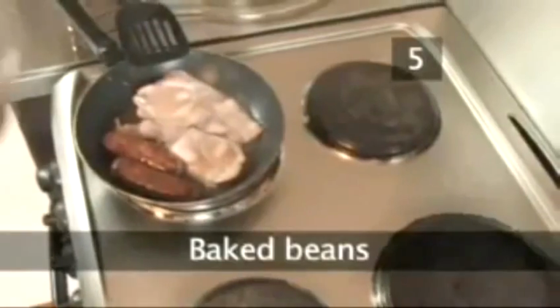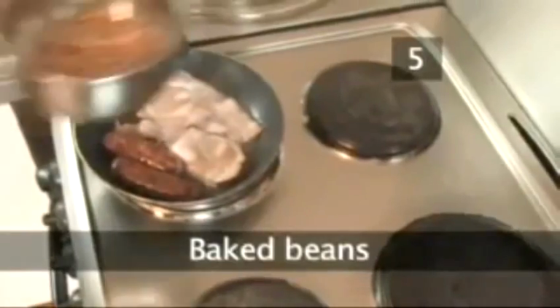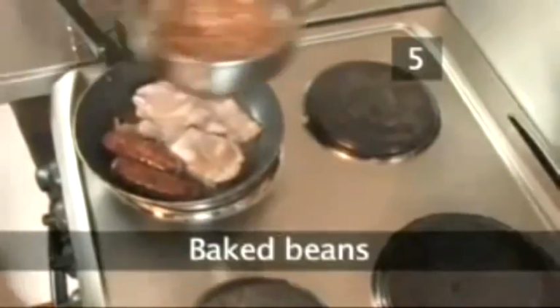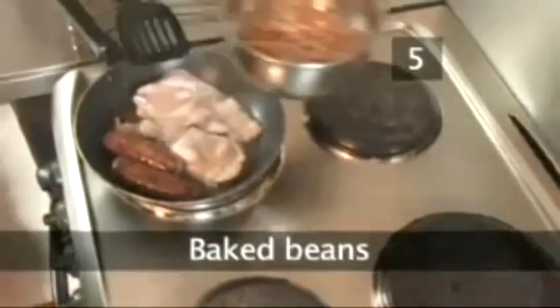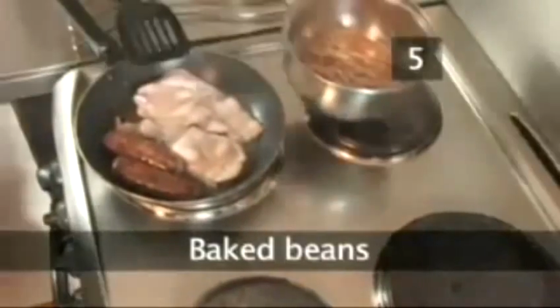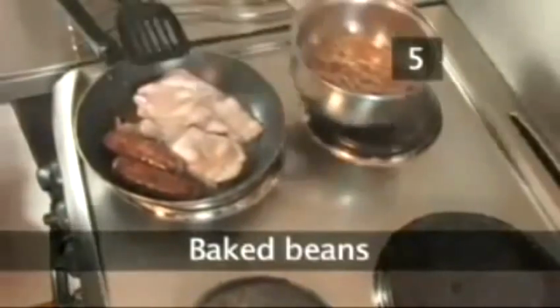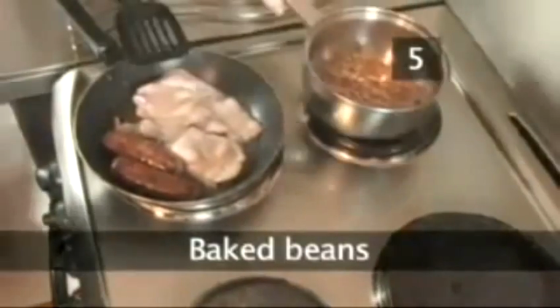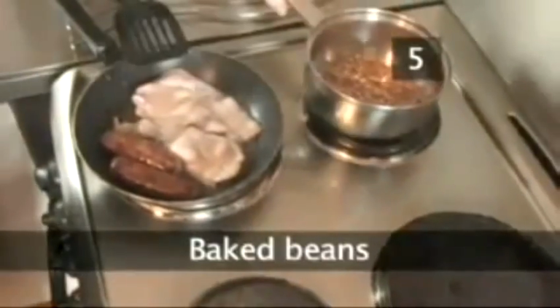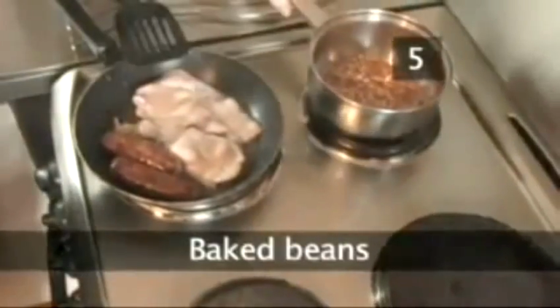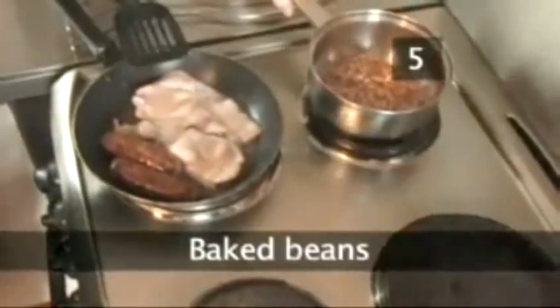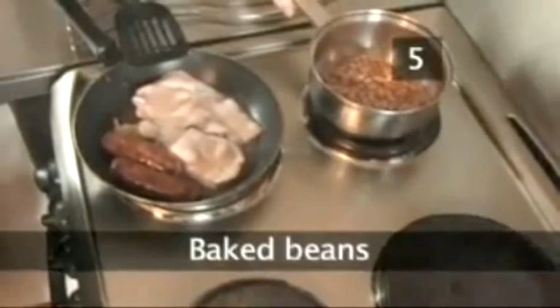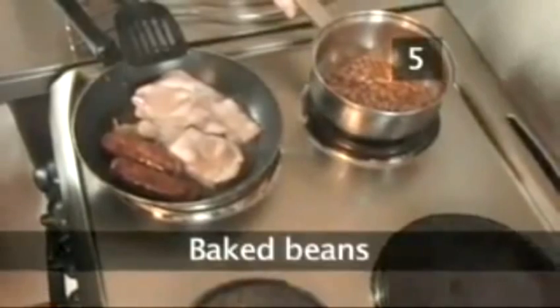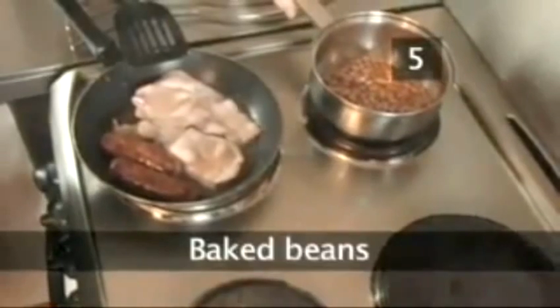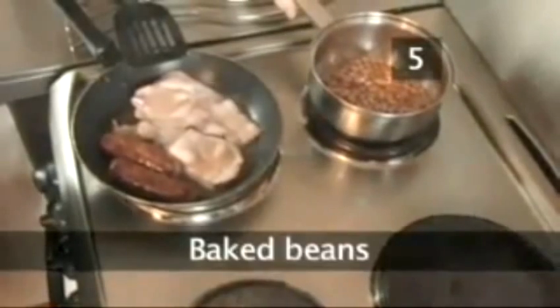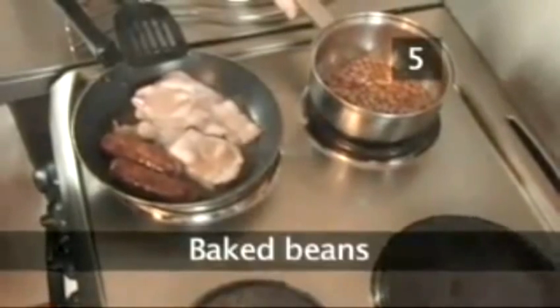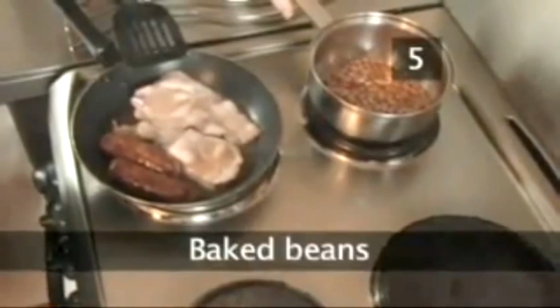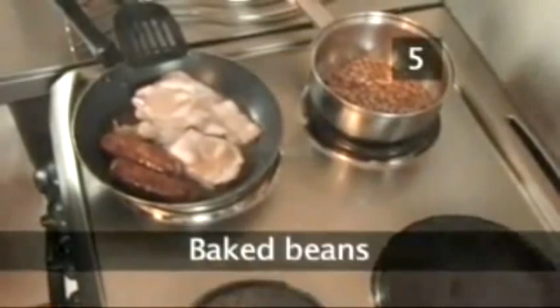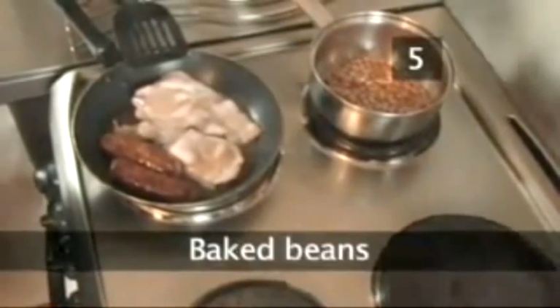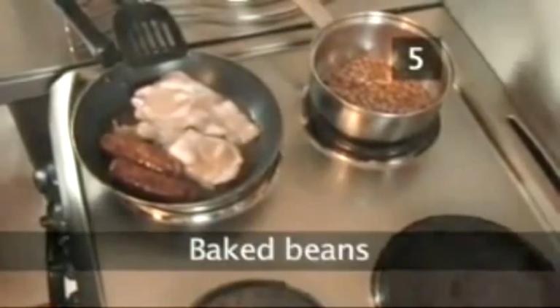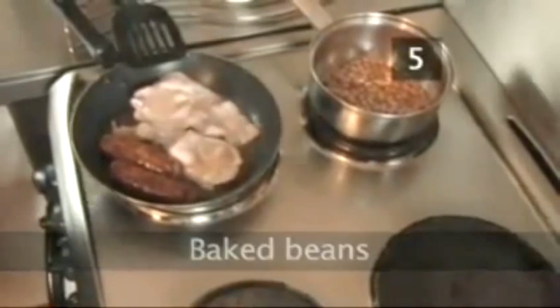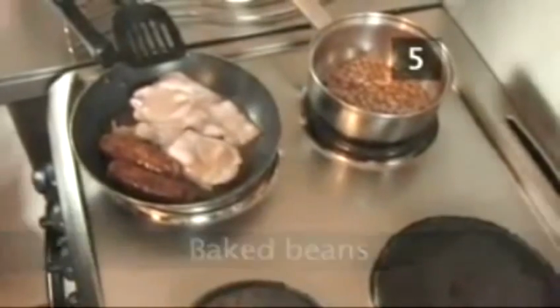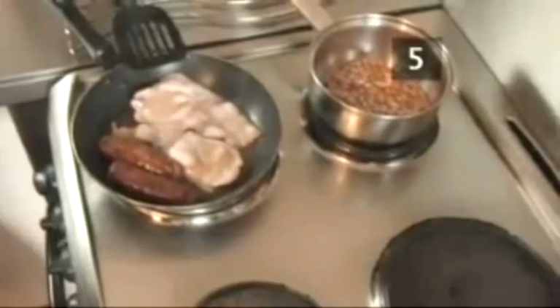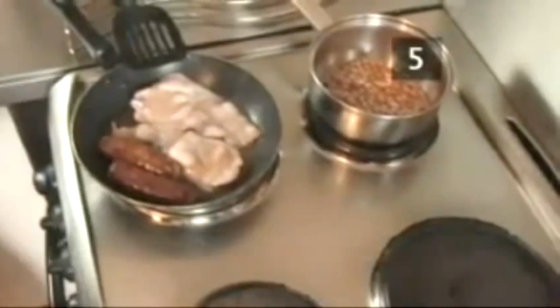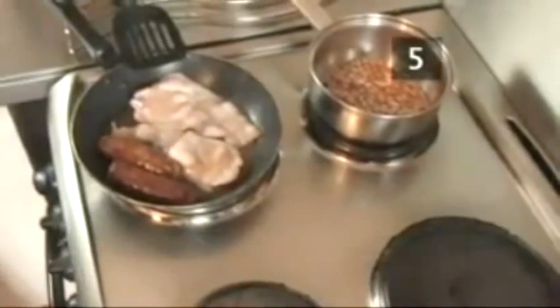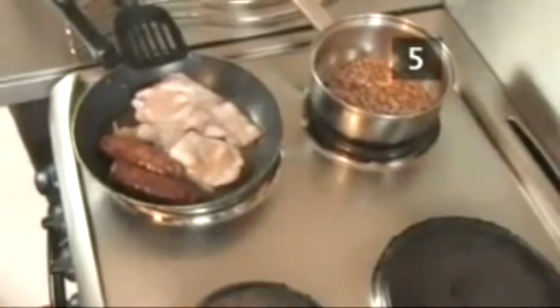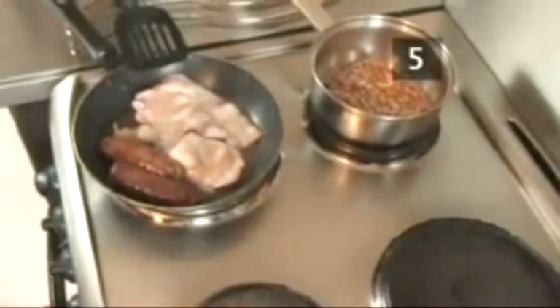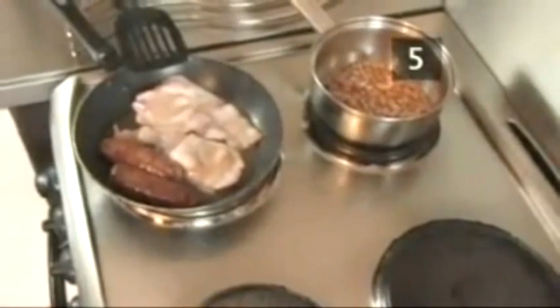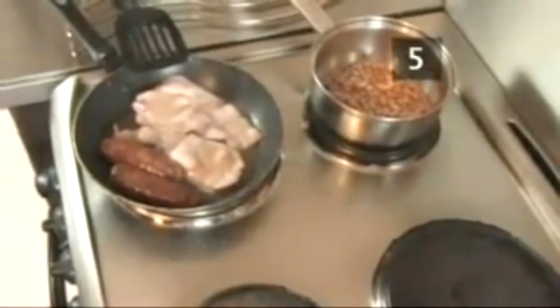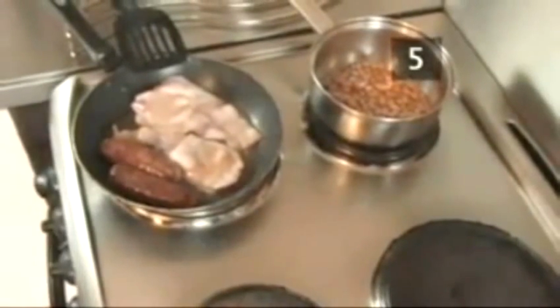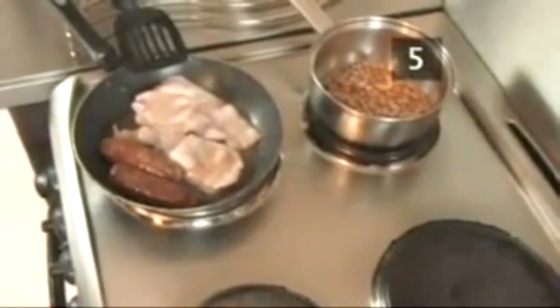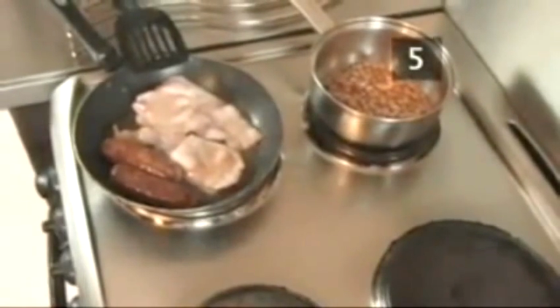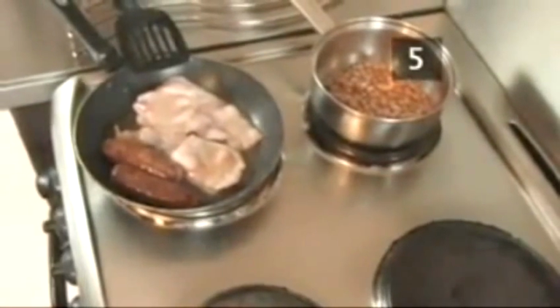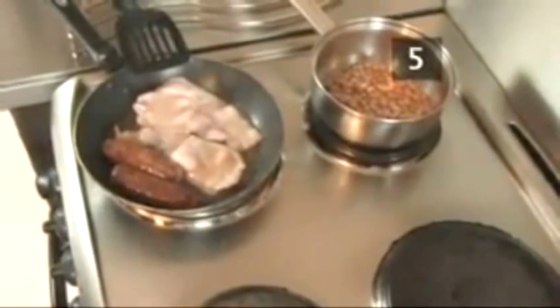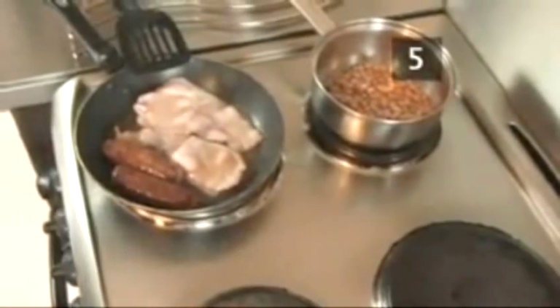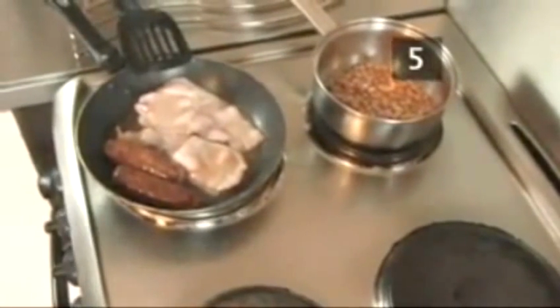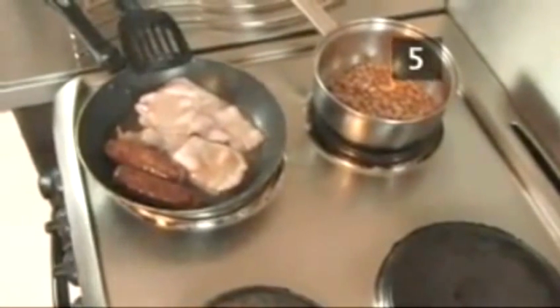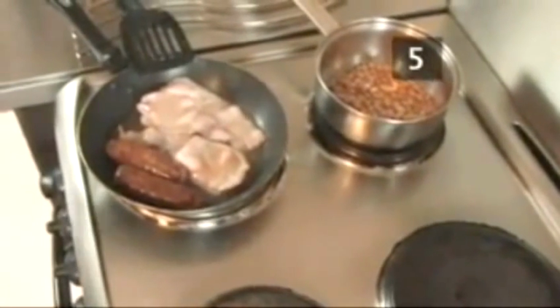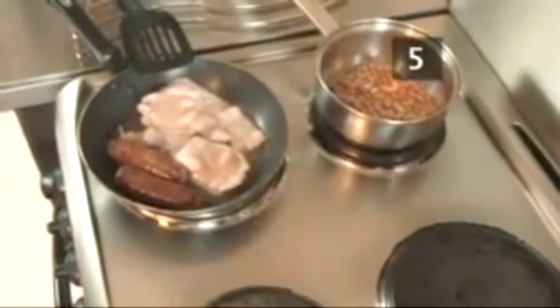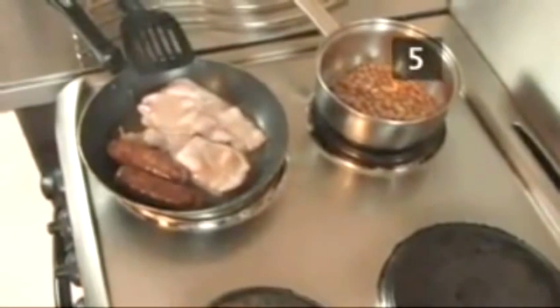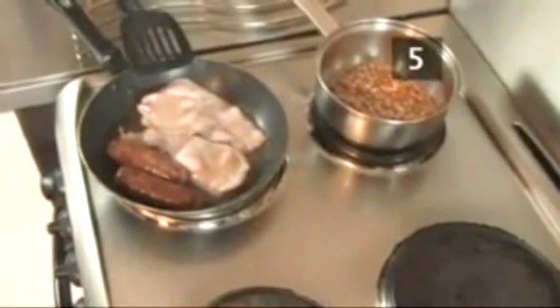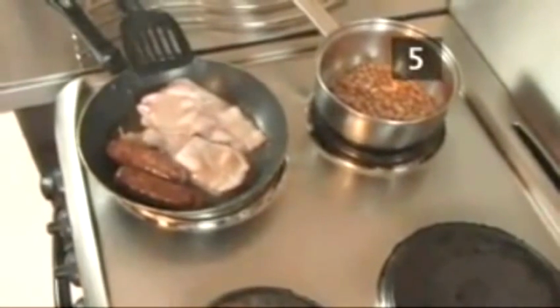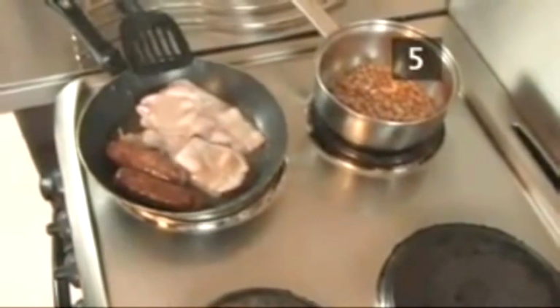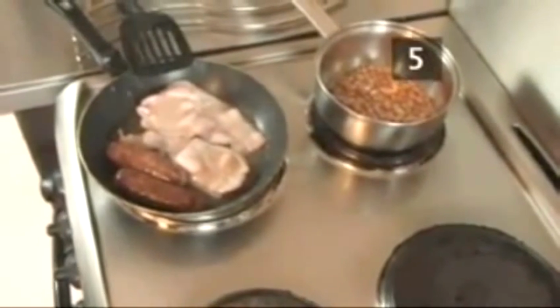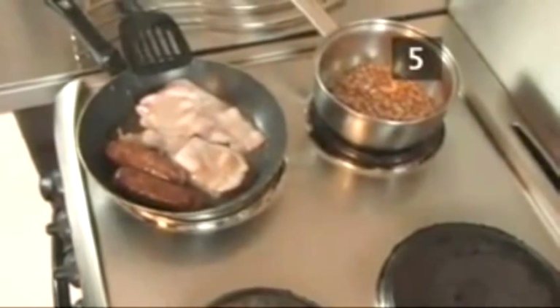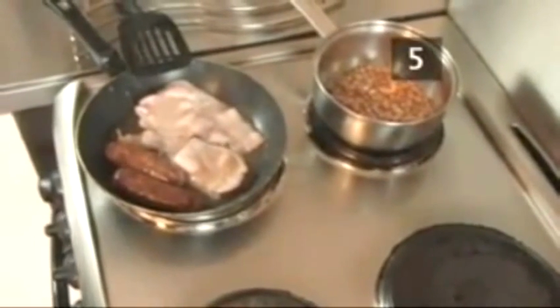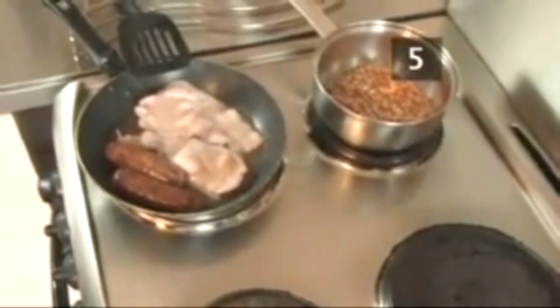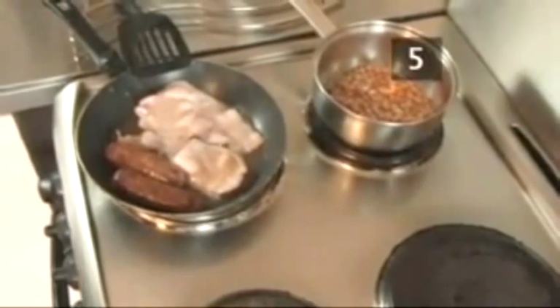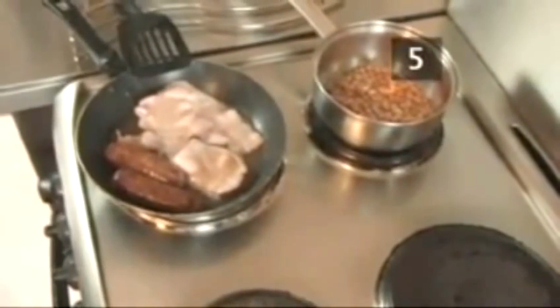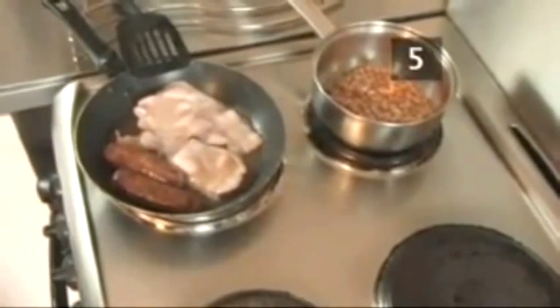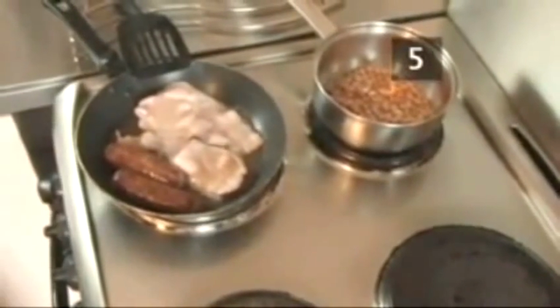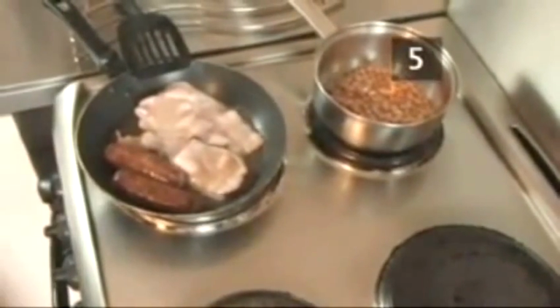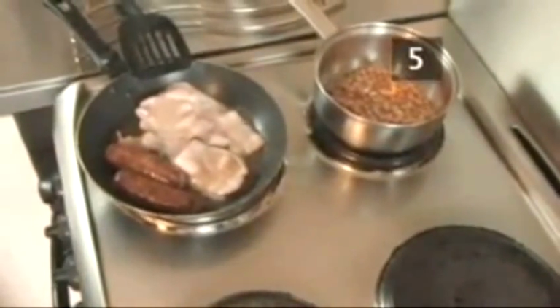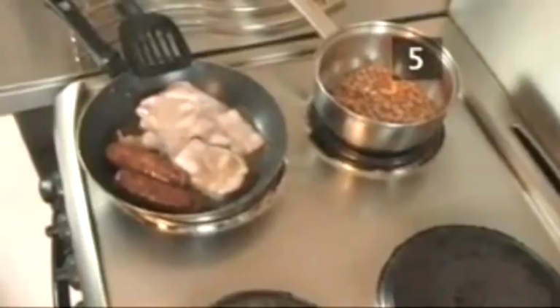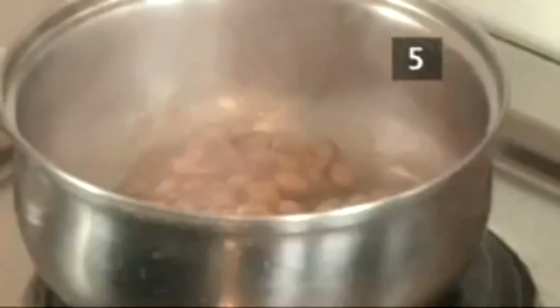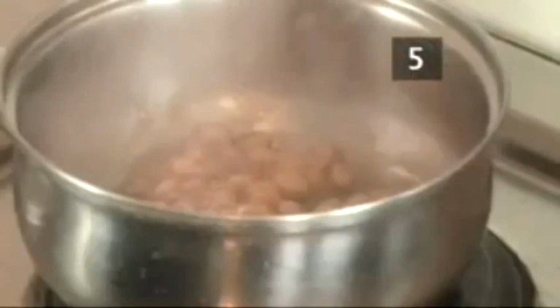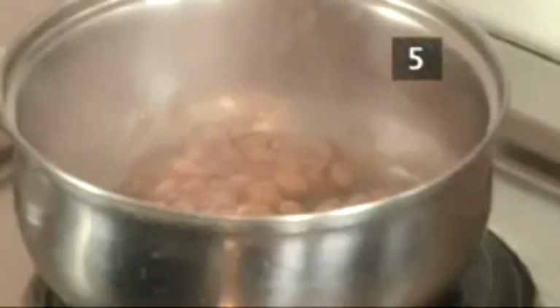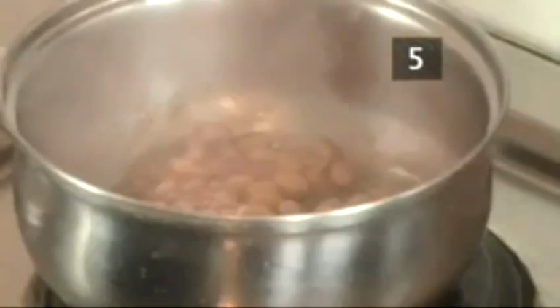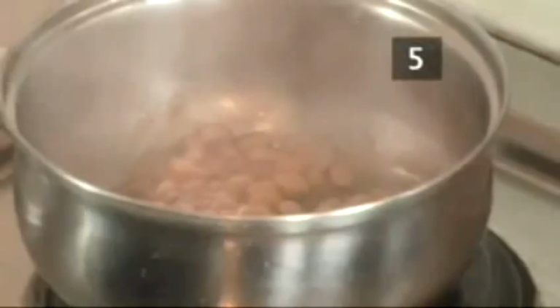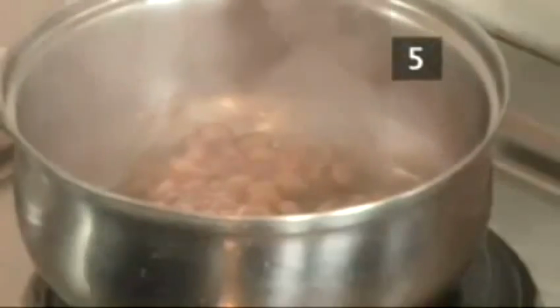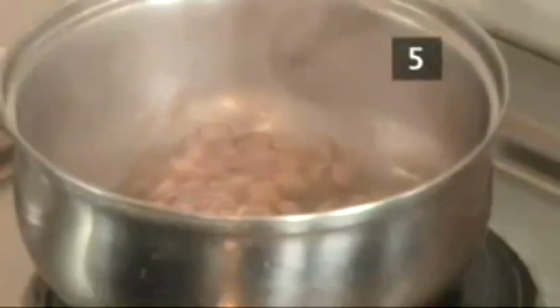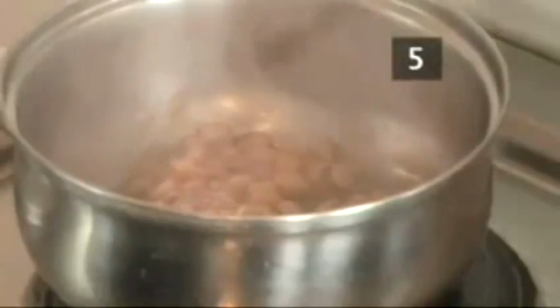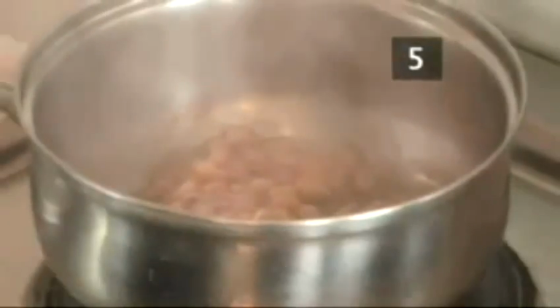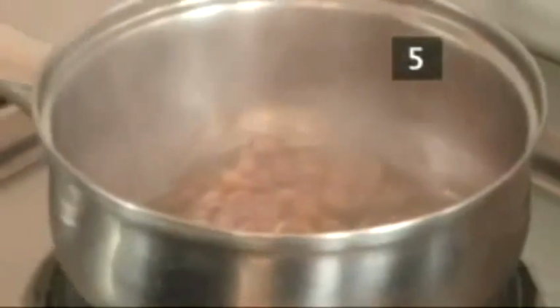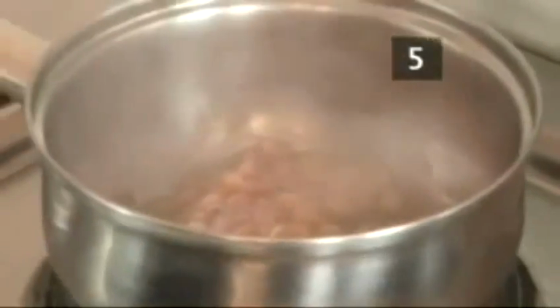Step 5. Baked beans. As soon as your bacon is underway, the baked beans go on the stove. They require a gentle heat and plenty of stirring.